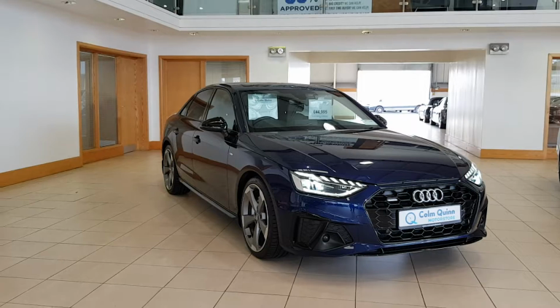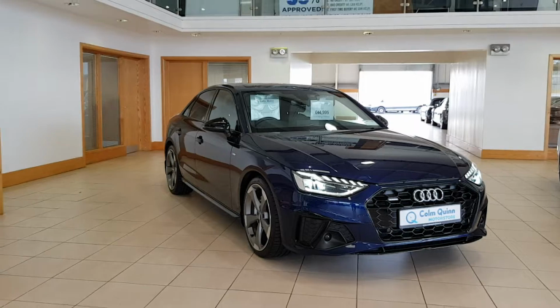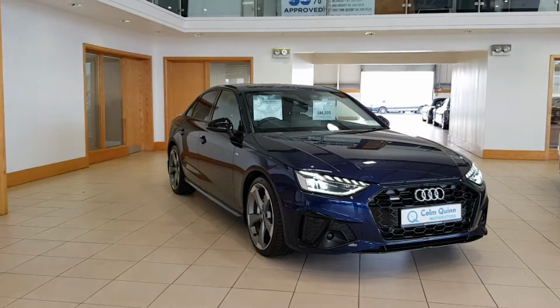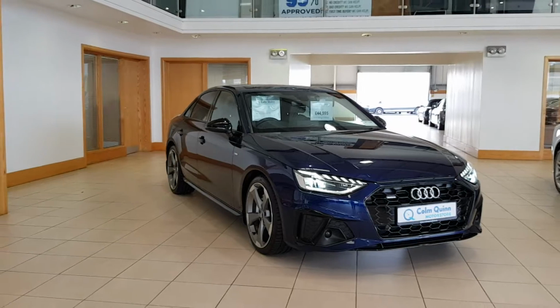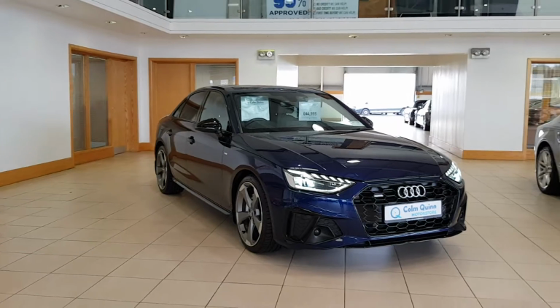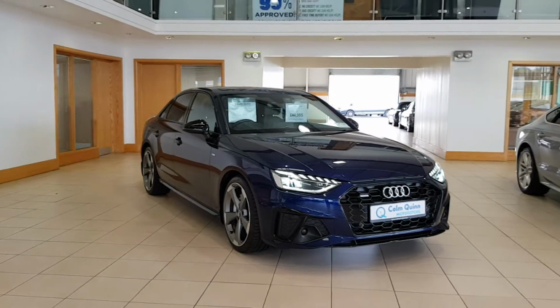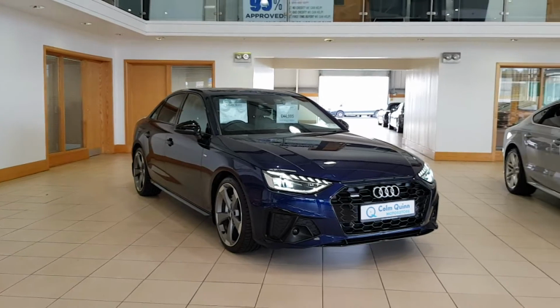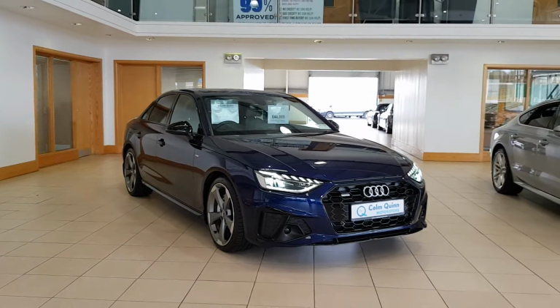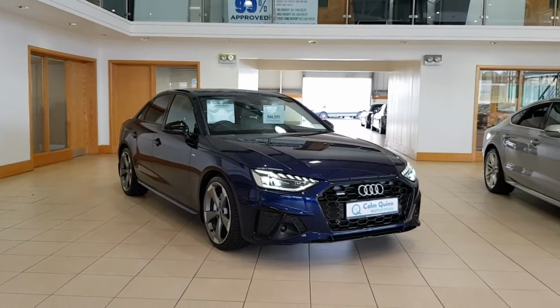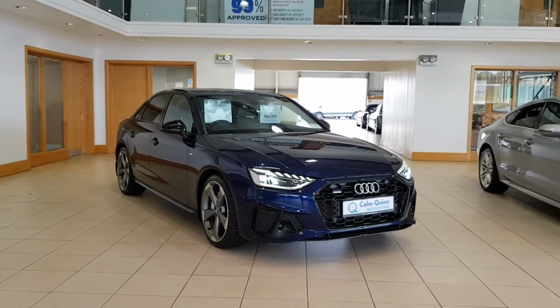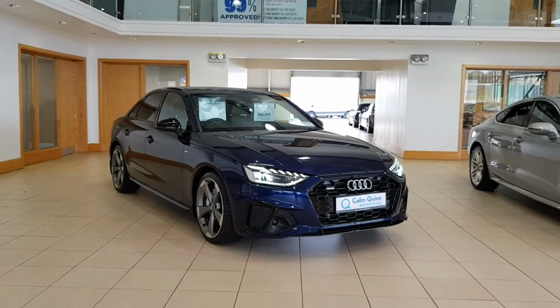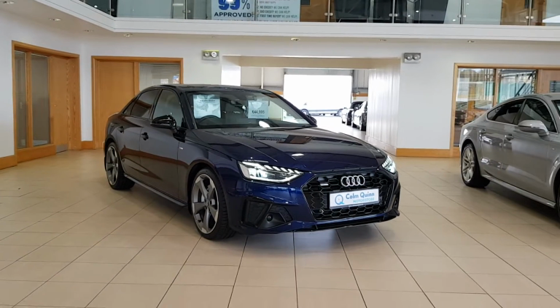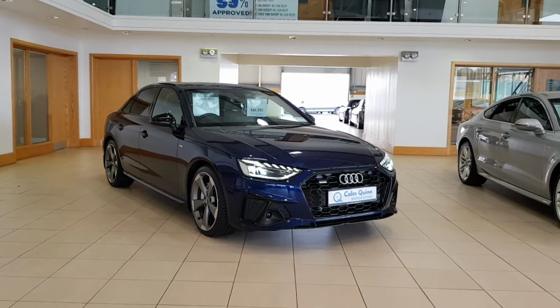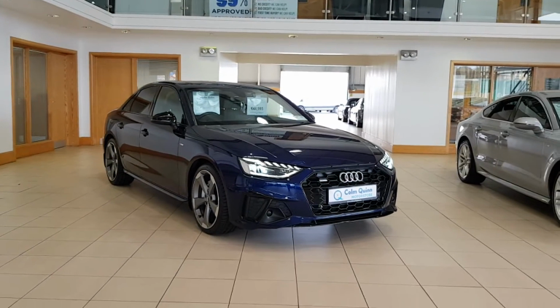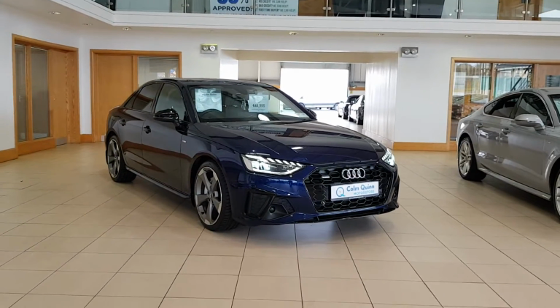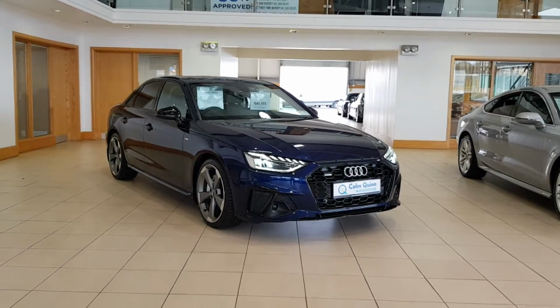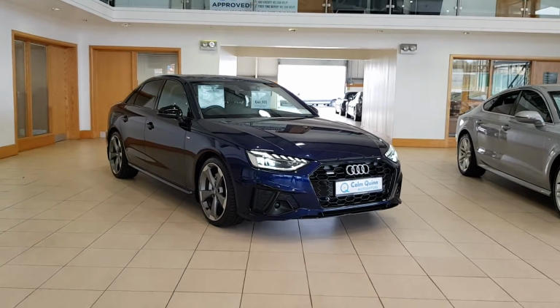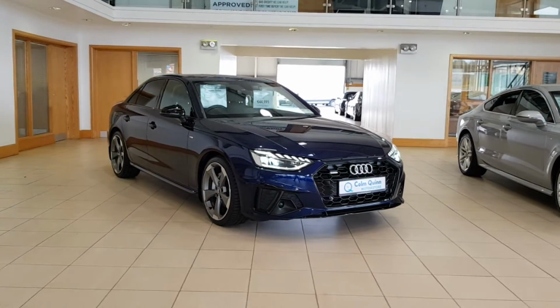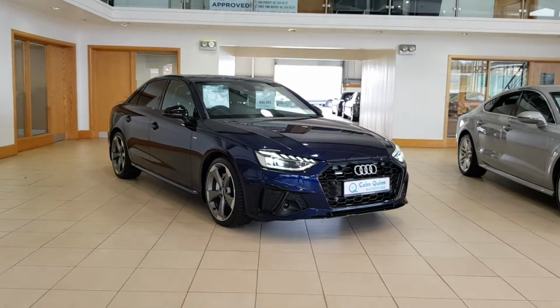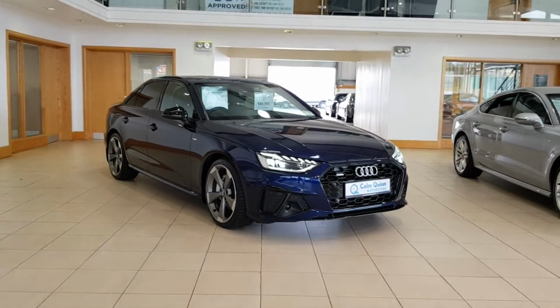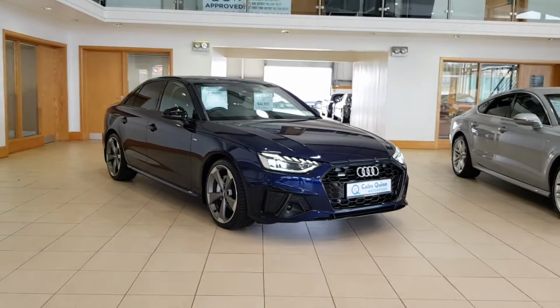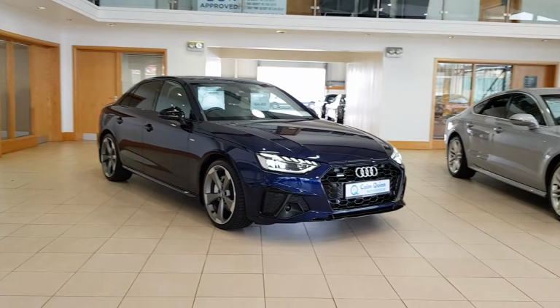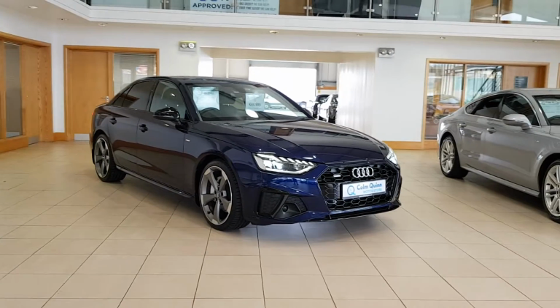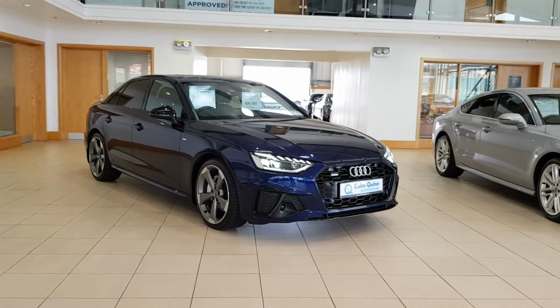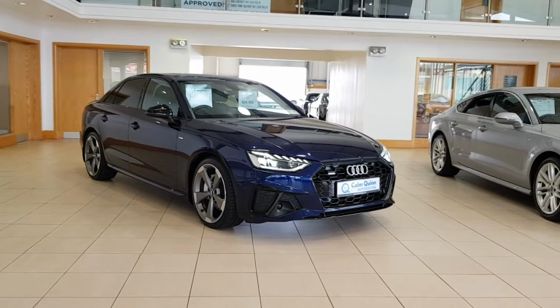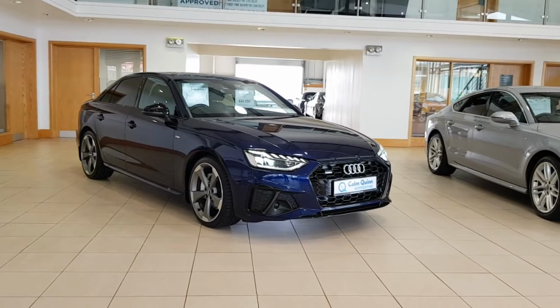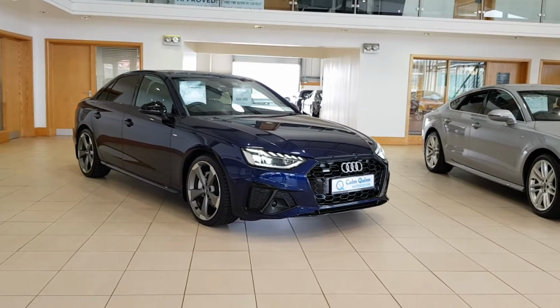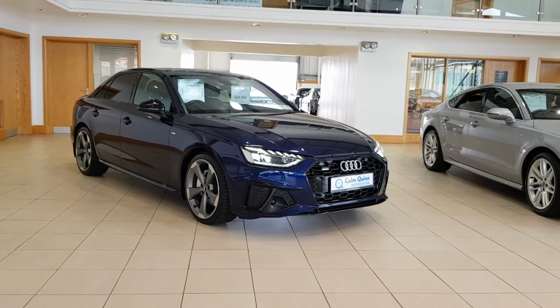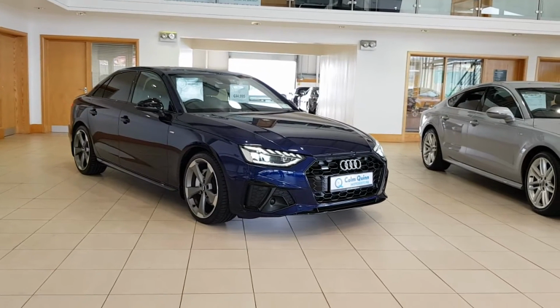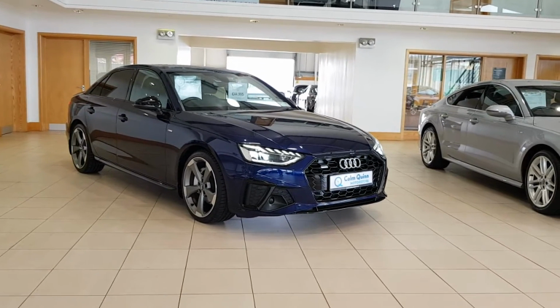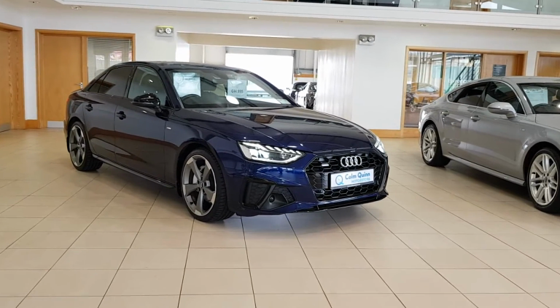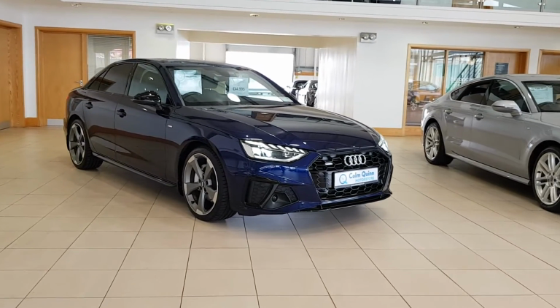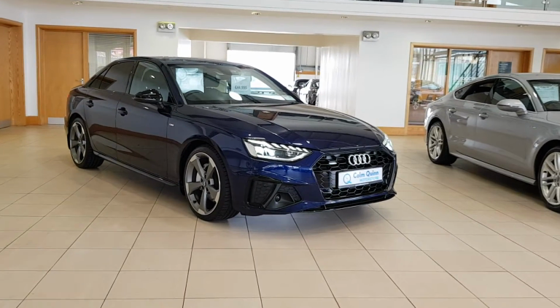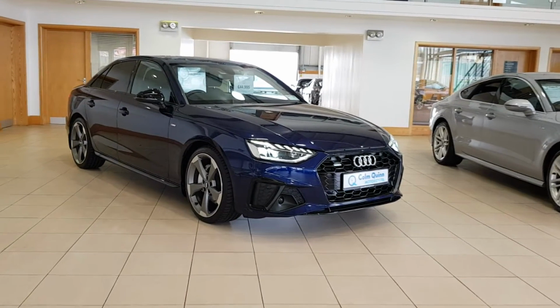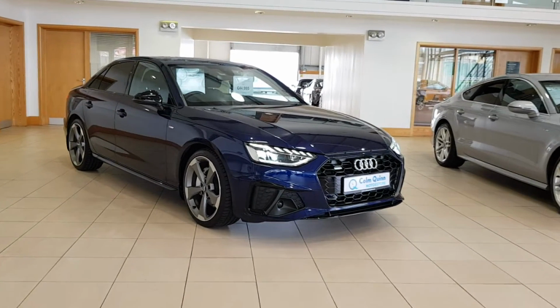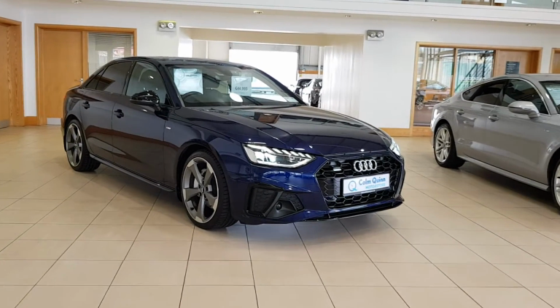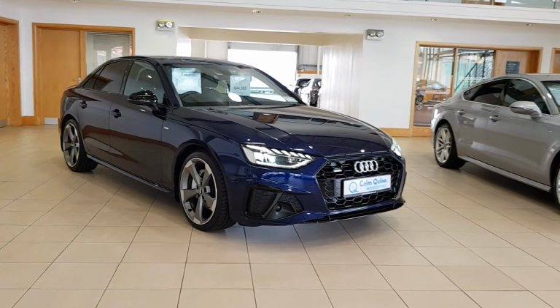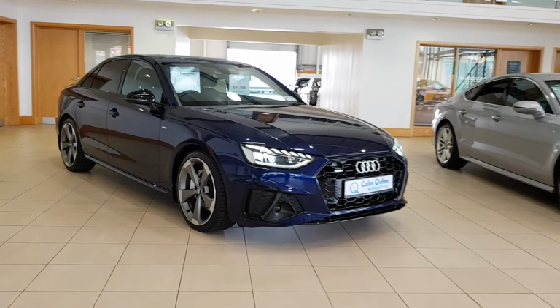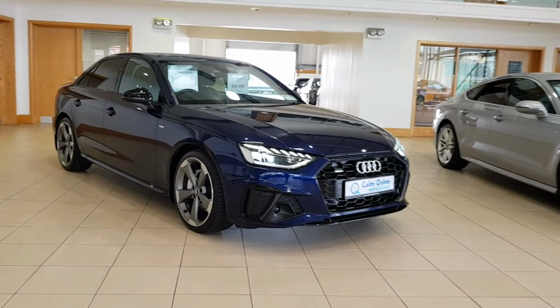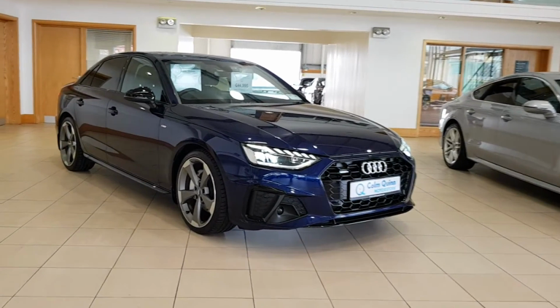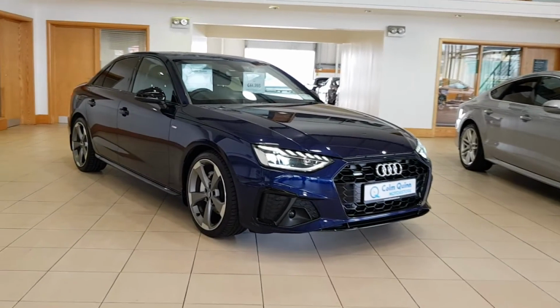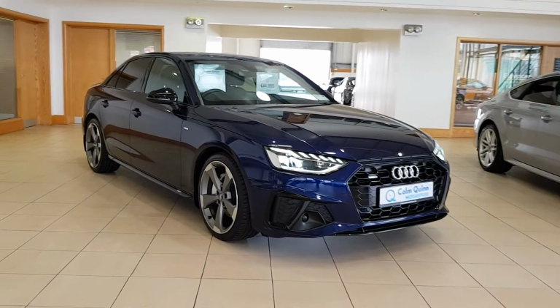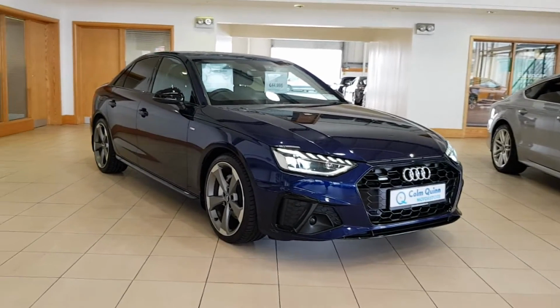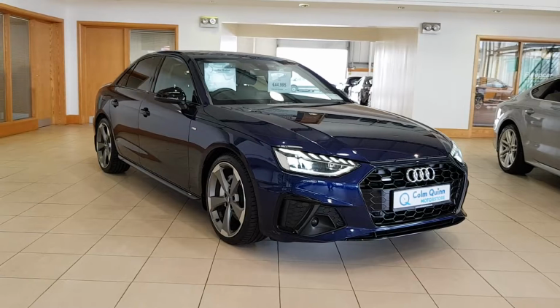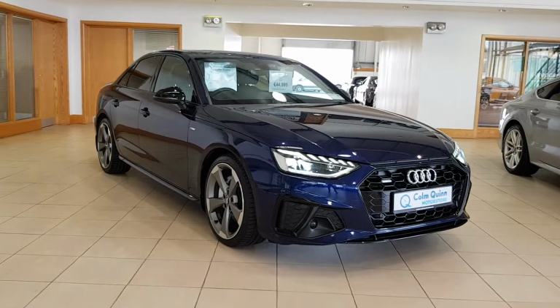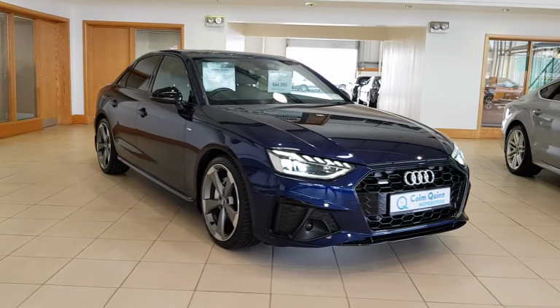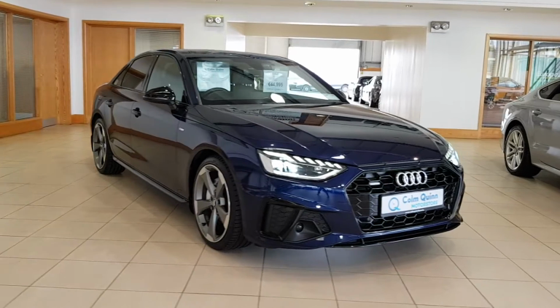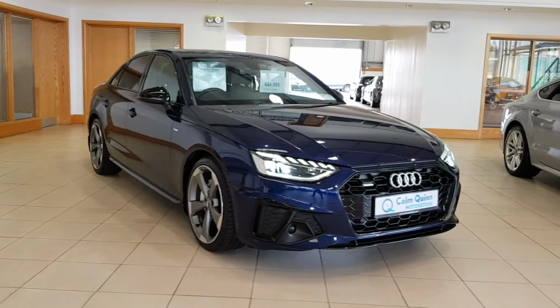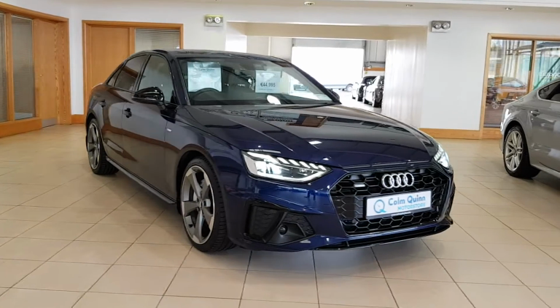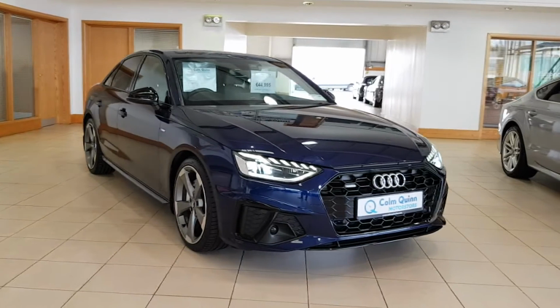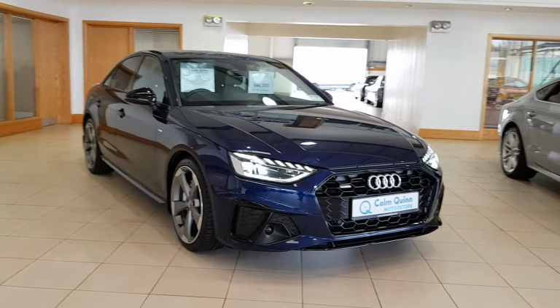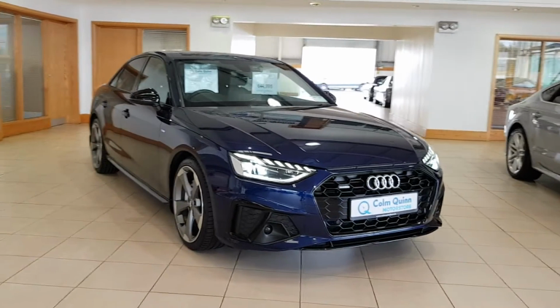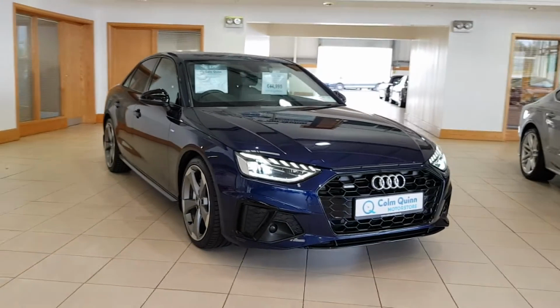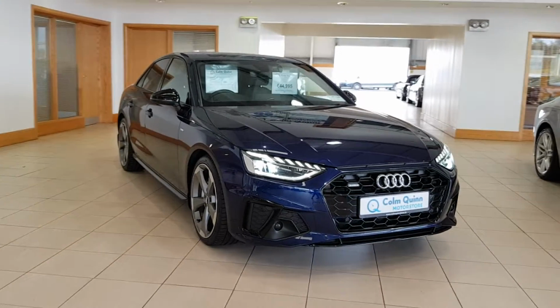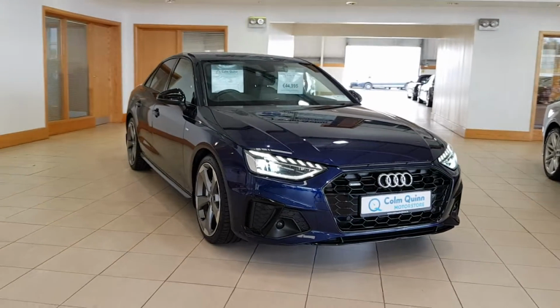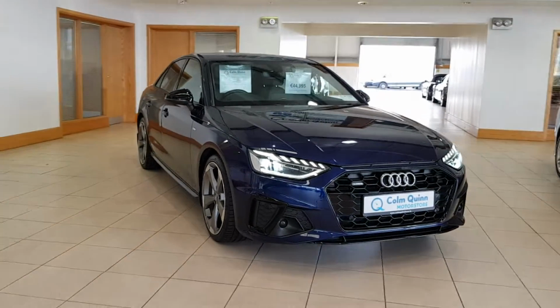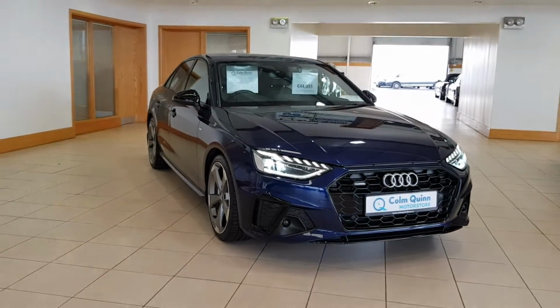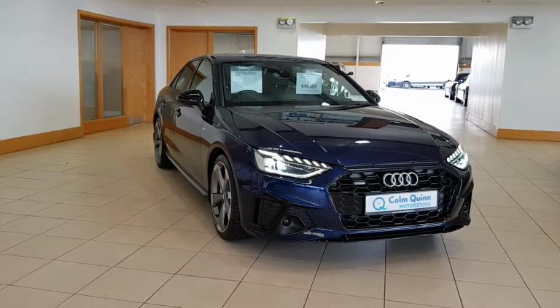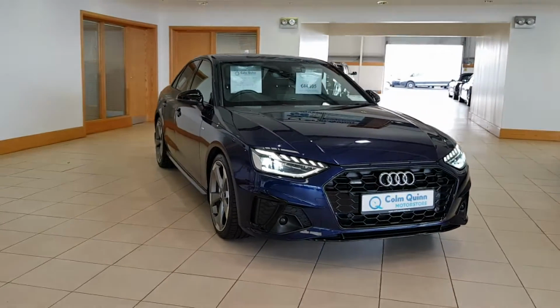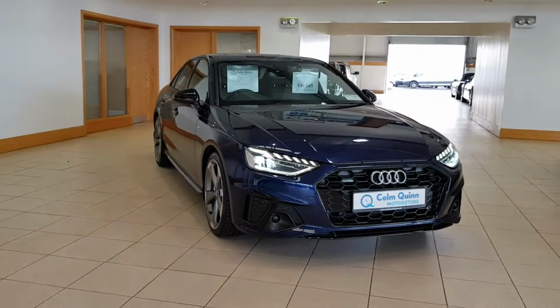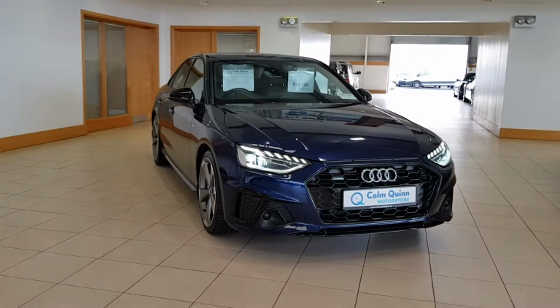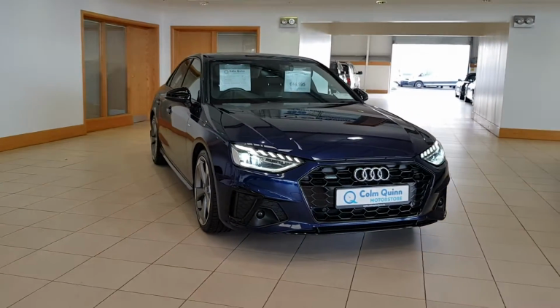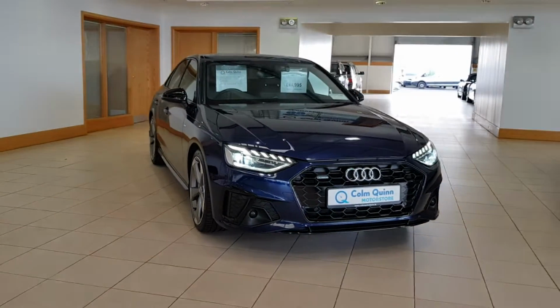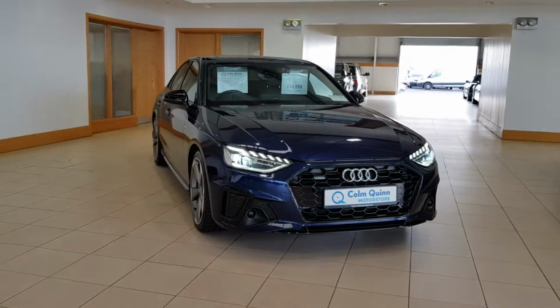Hi, it's Kyra here from Colm Quinn Motor Store here in Athlone, here to do a short video presentation of the stunning 2018-plate Audi A4 that we have in stock.